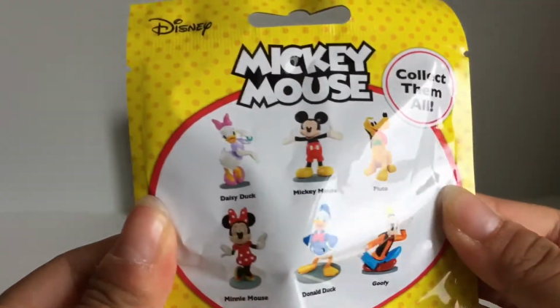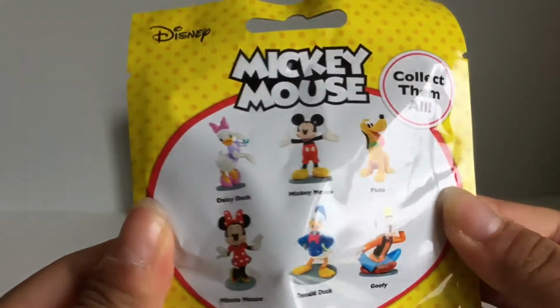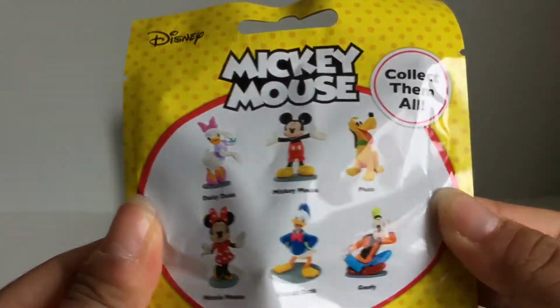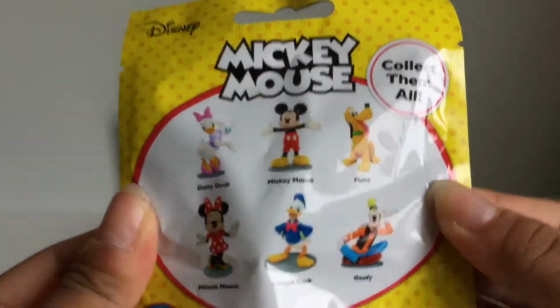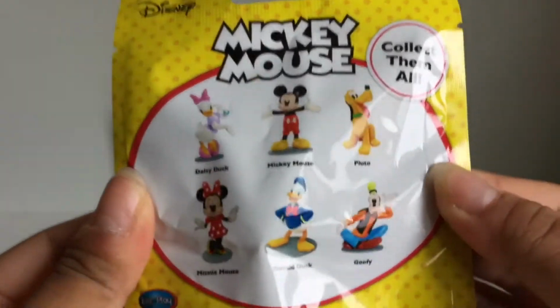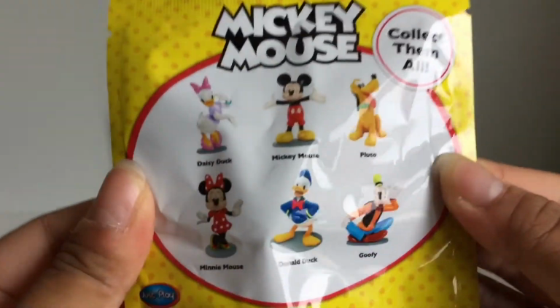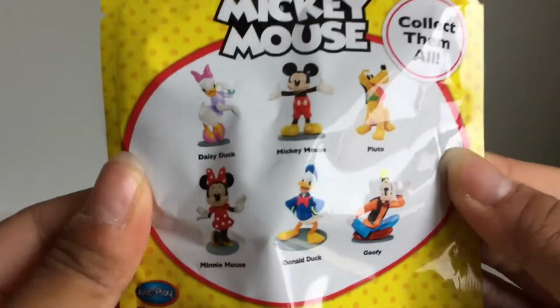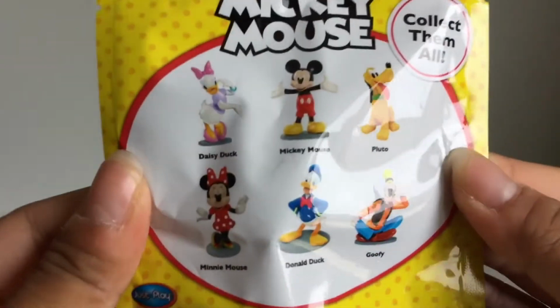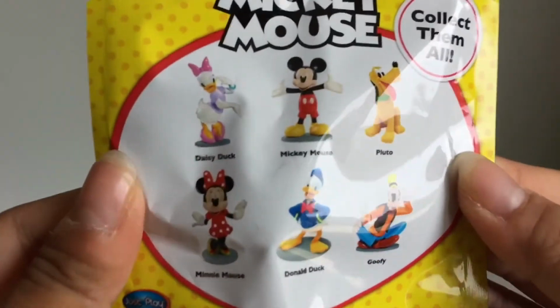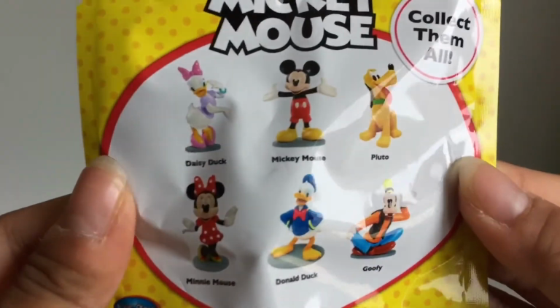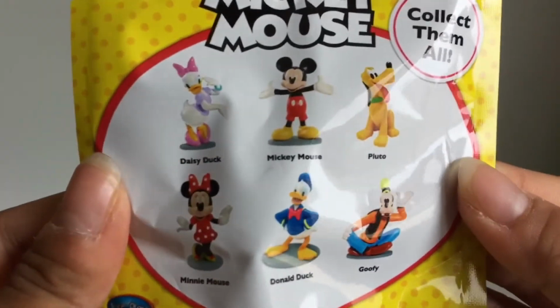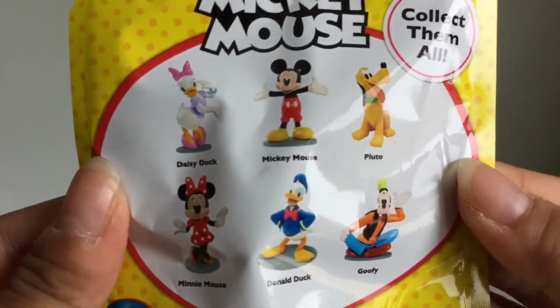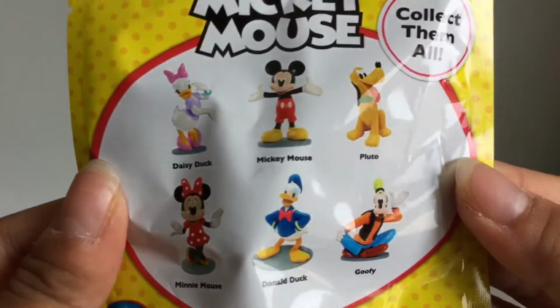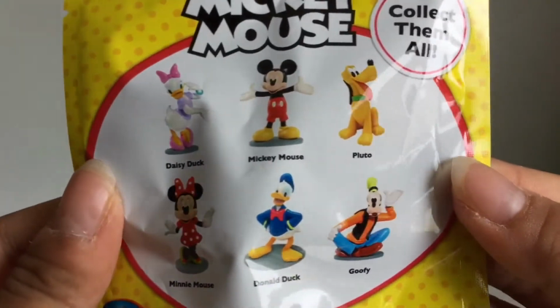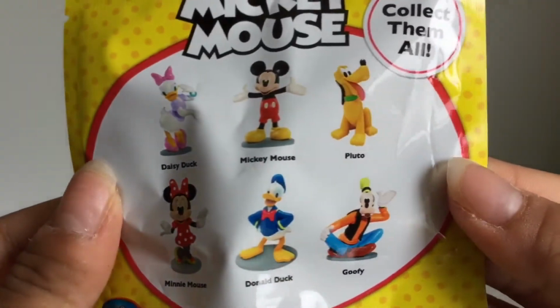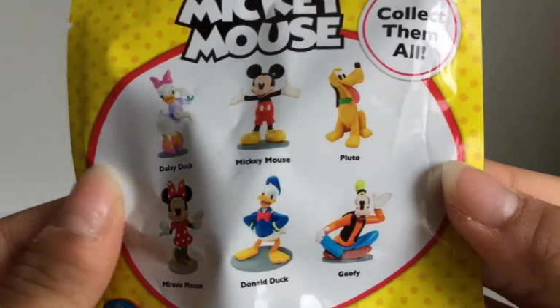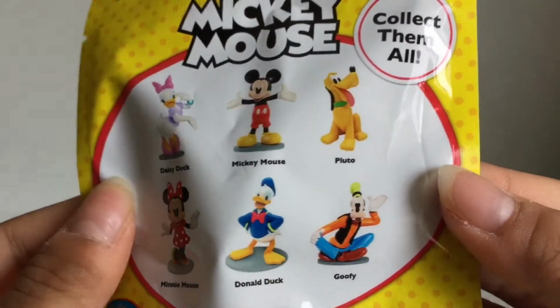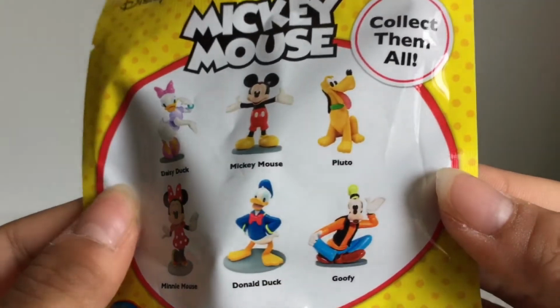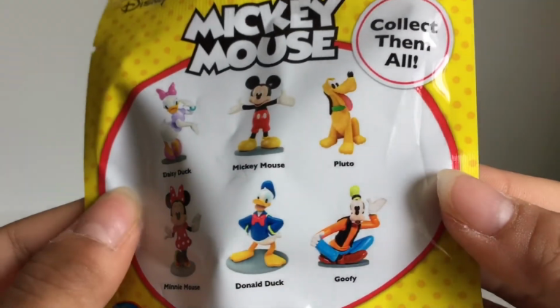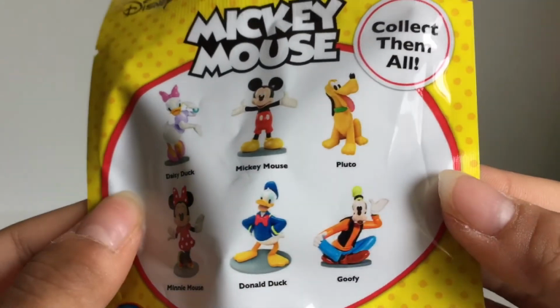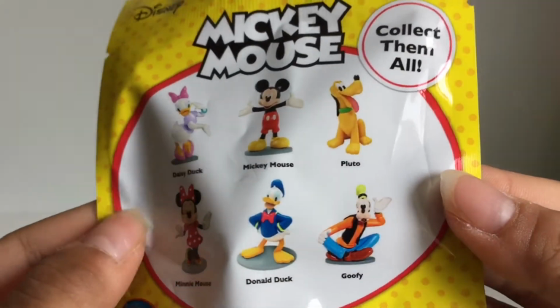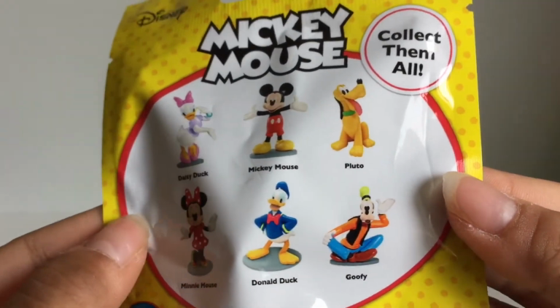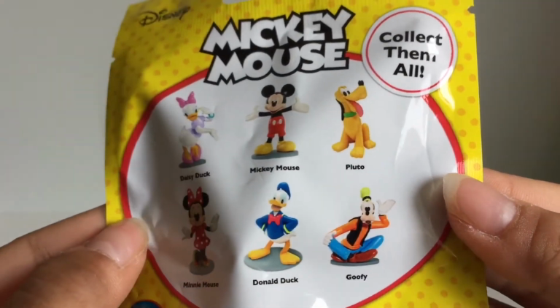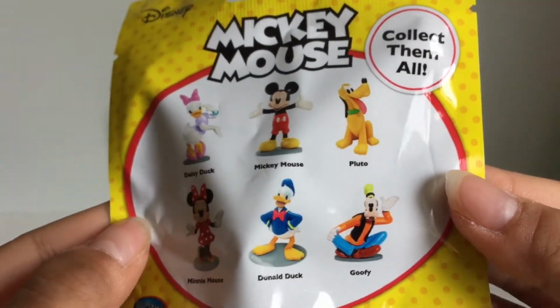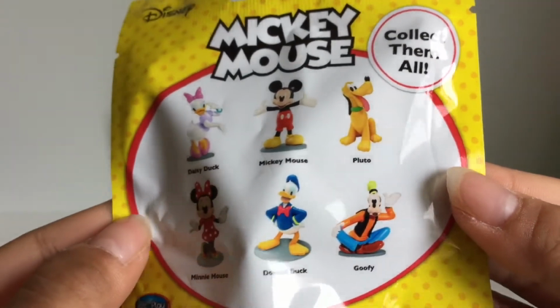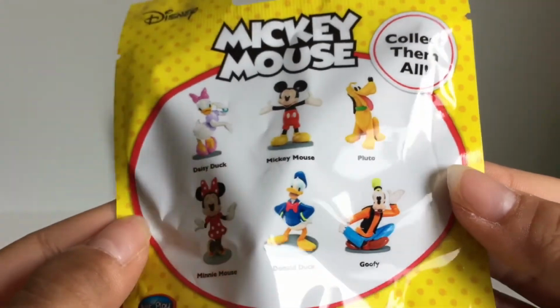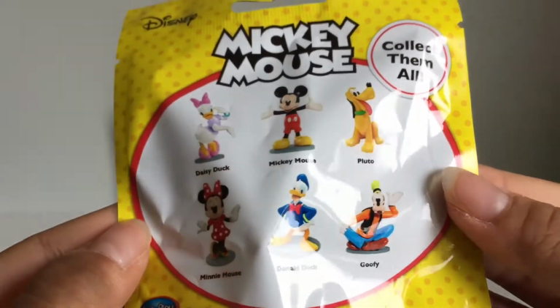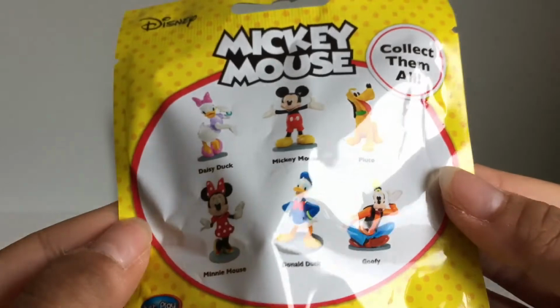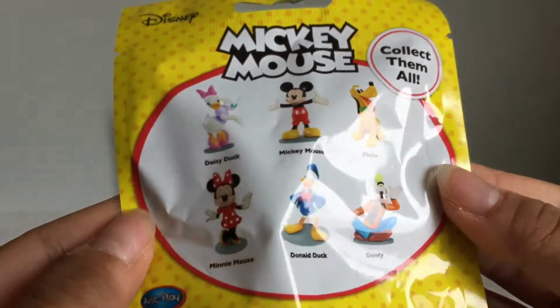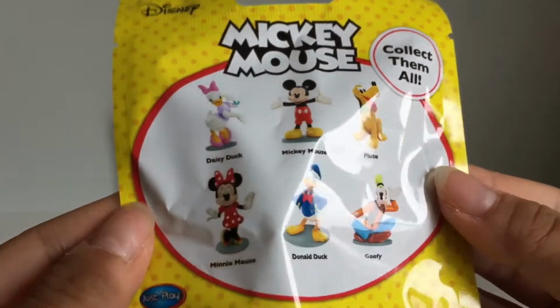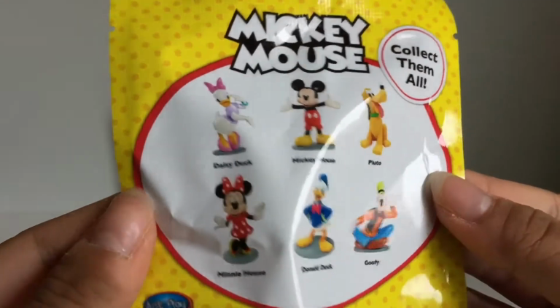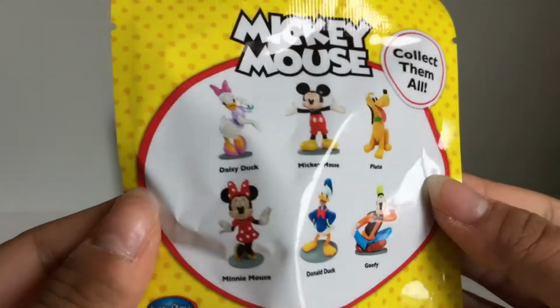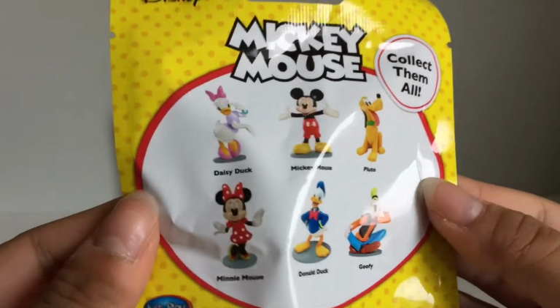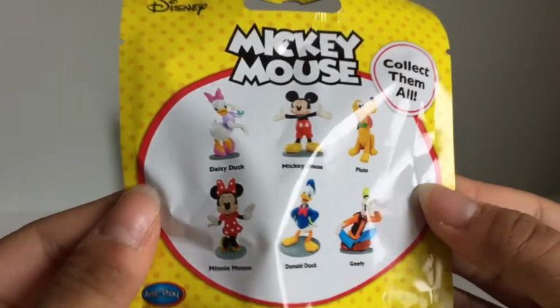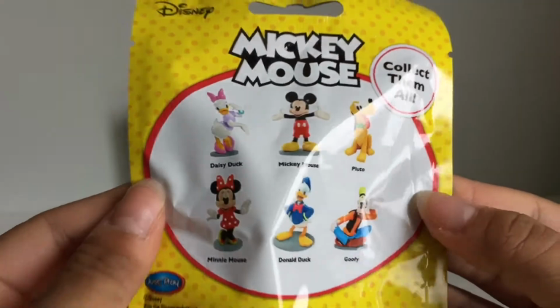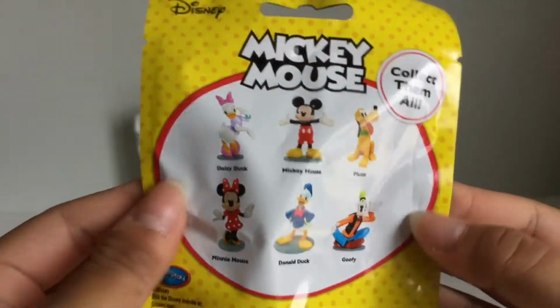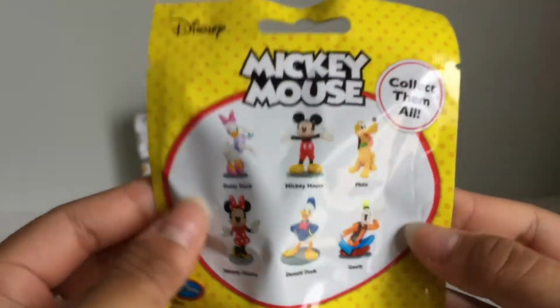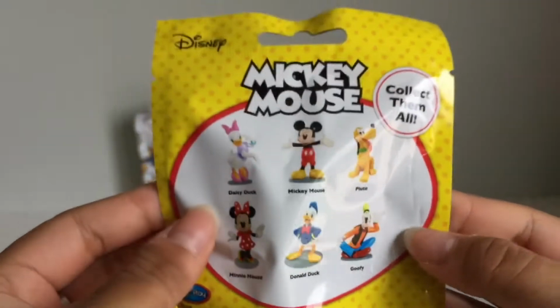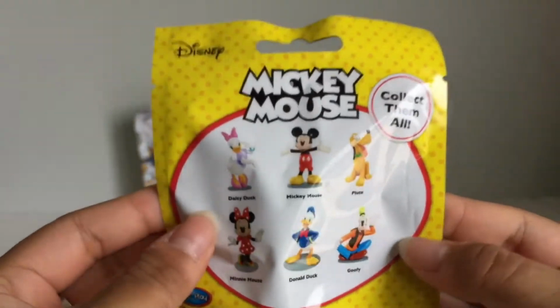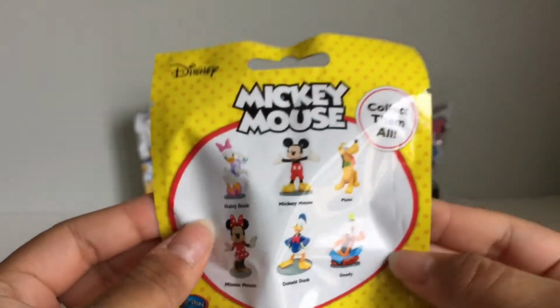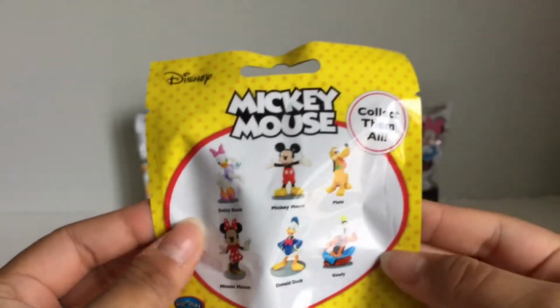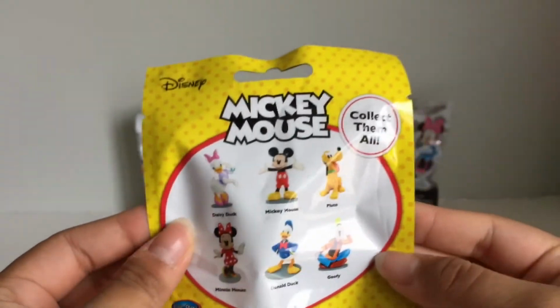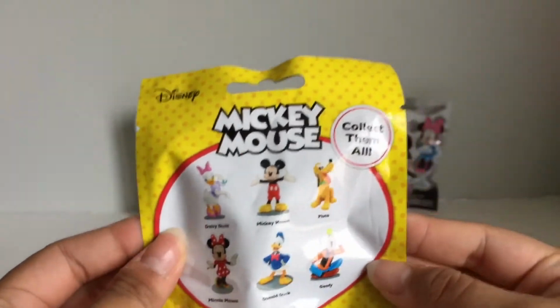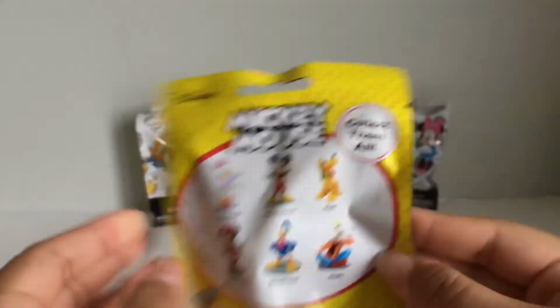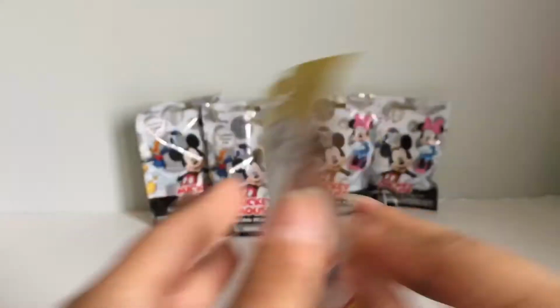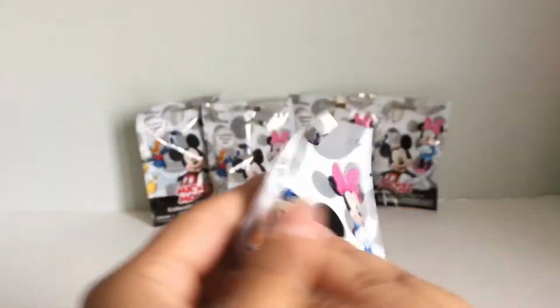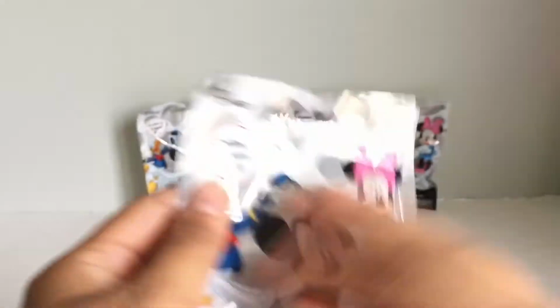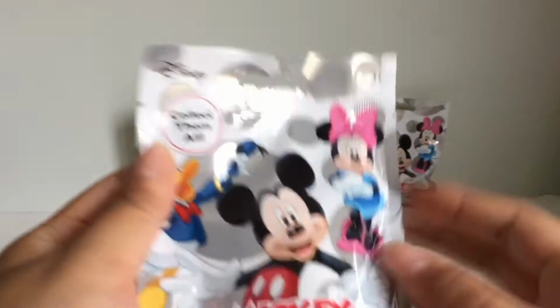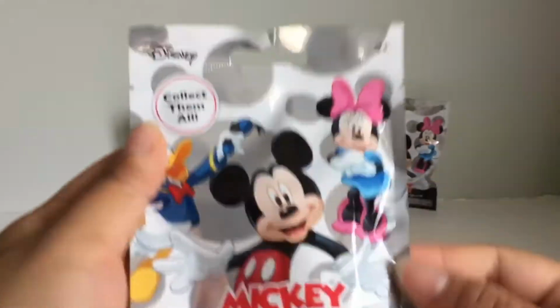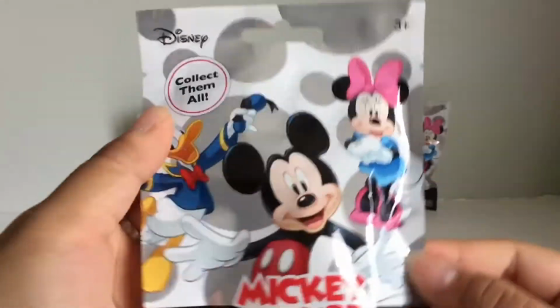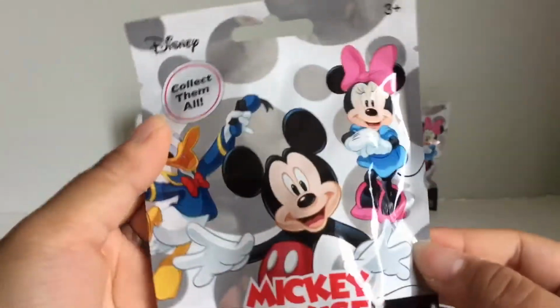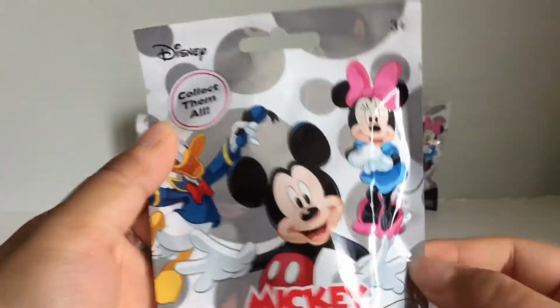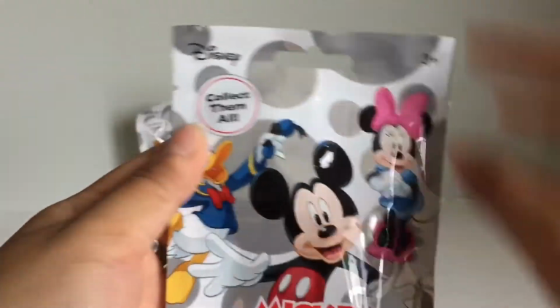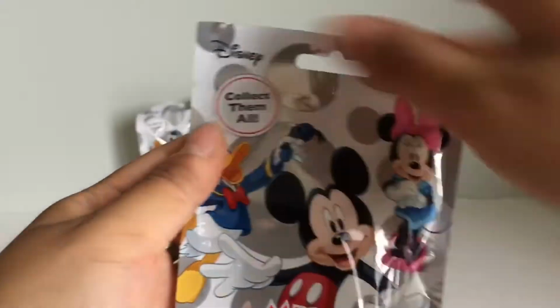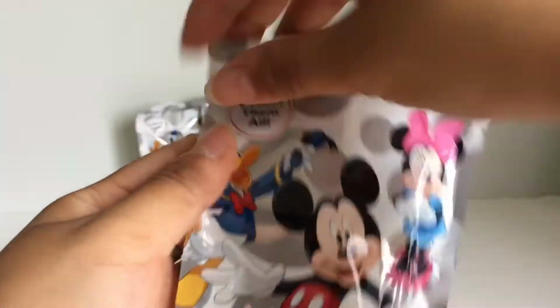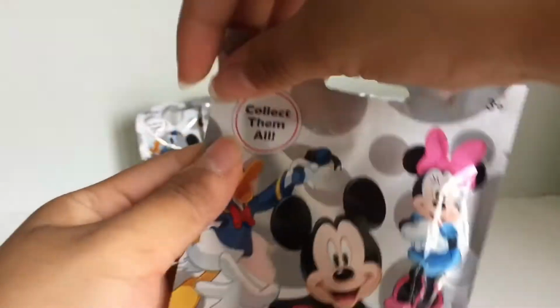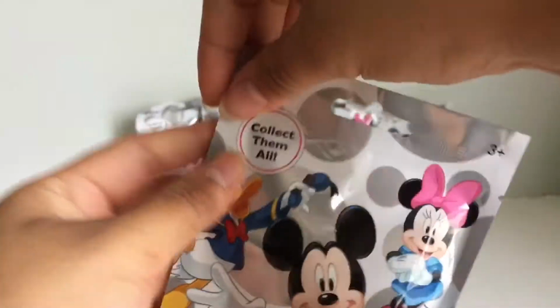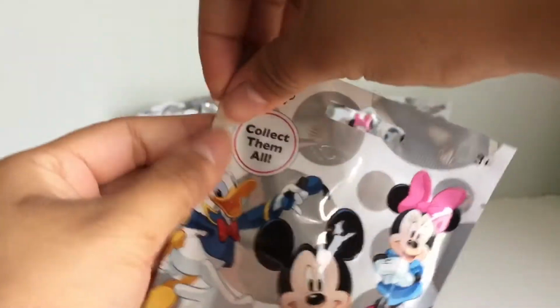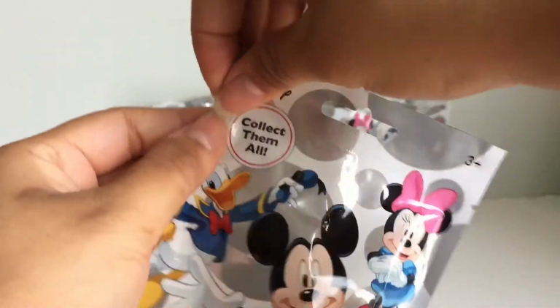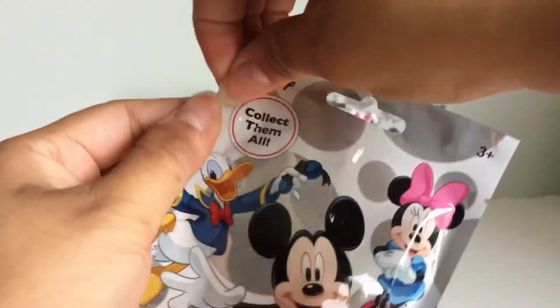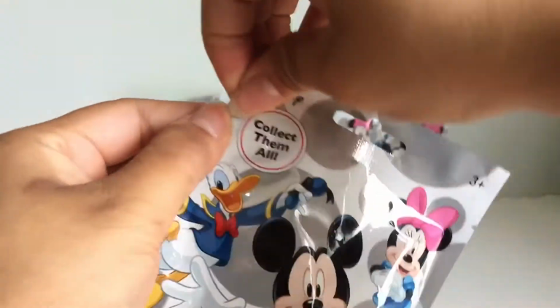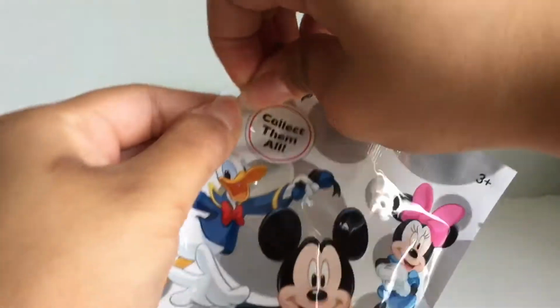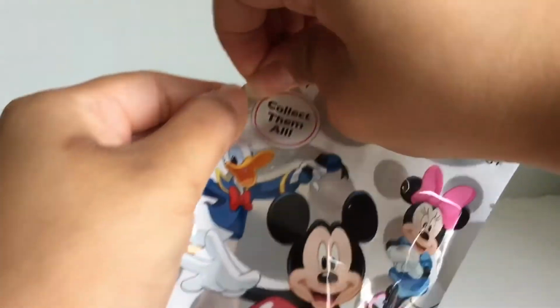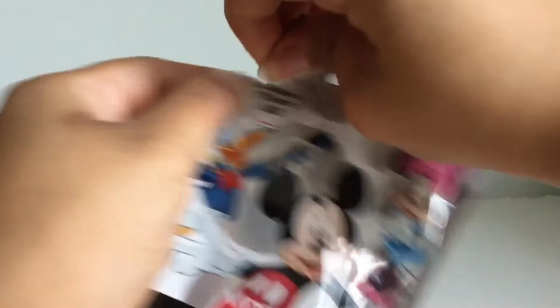There are only six different ones. There's Daisy, Mickey, Pluto, Goofy, Donald, and Minnie Mouse. So yeah, let's just get these open.